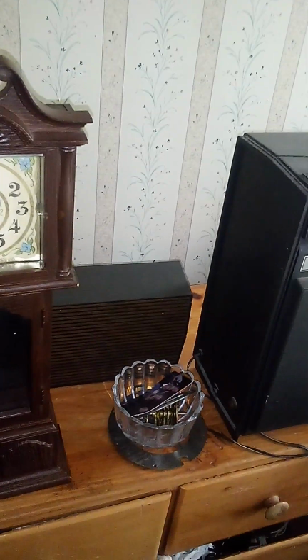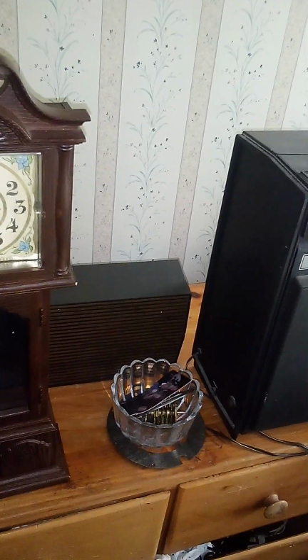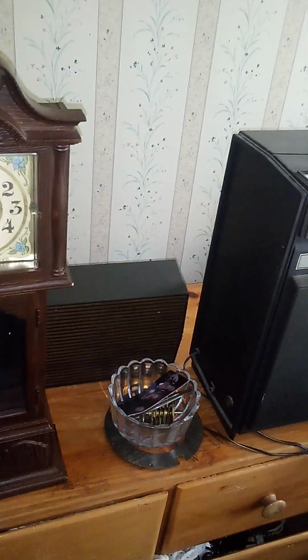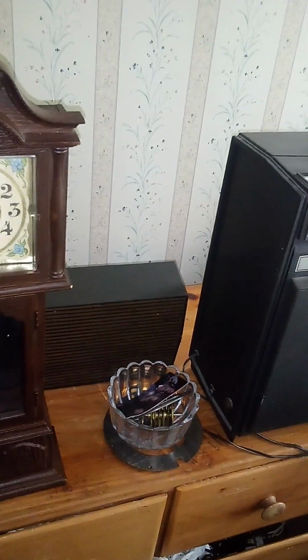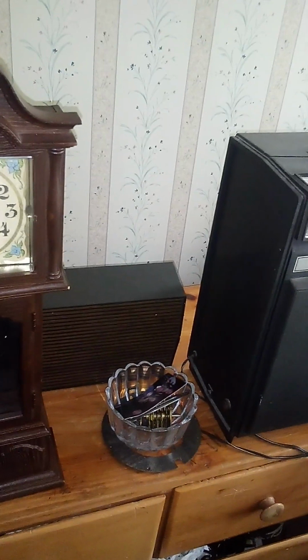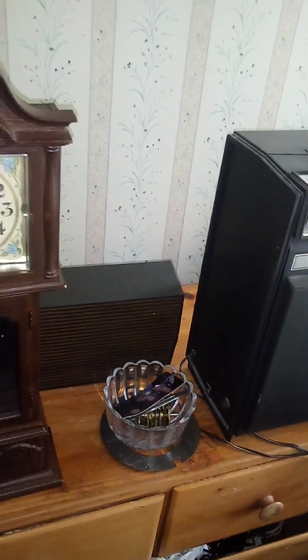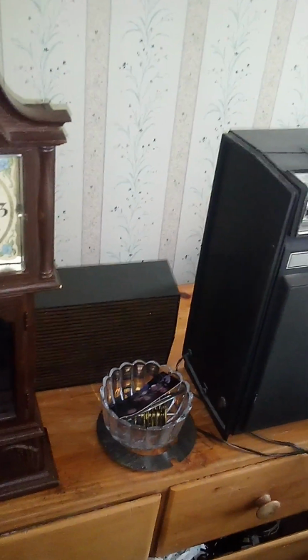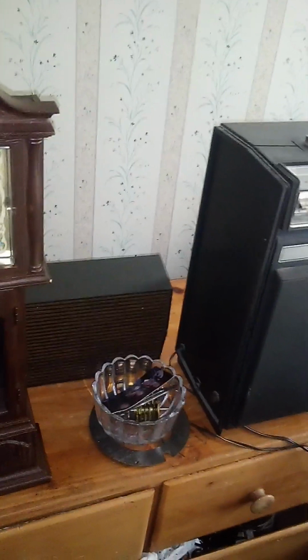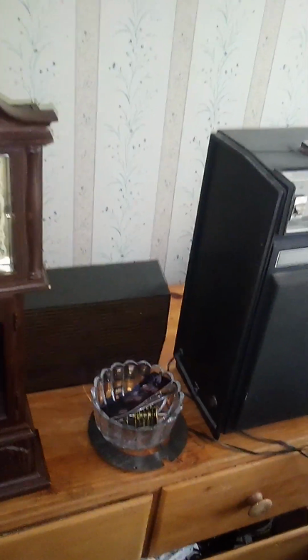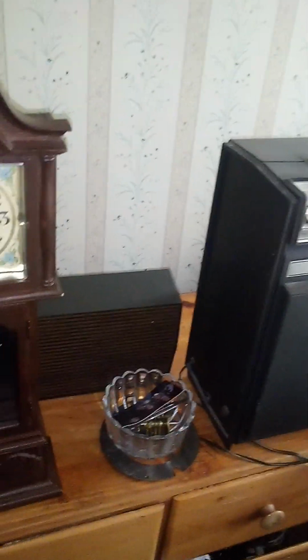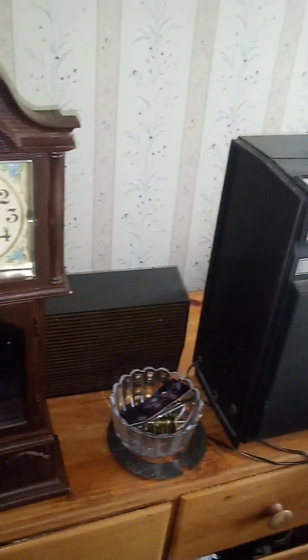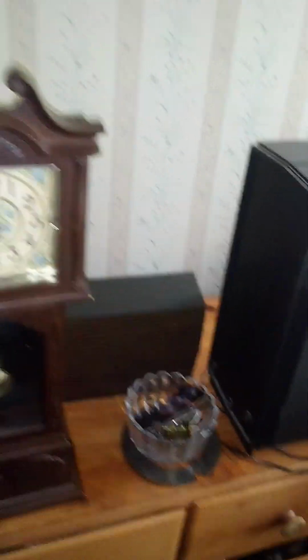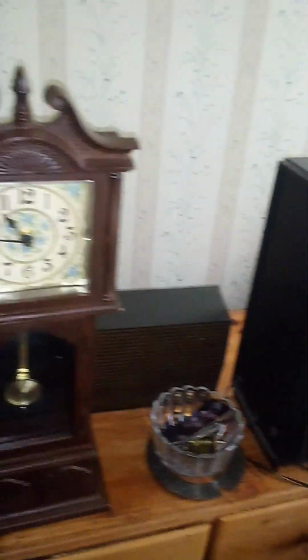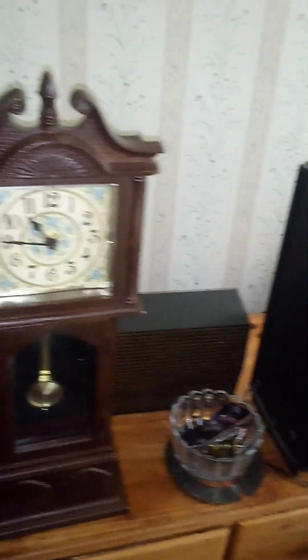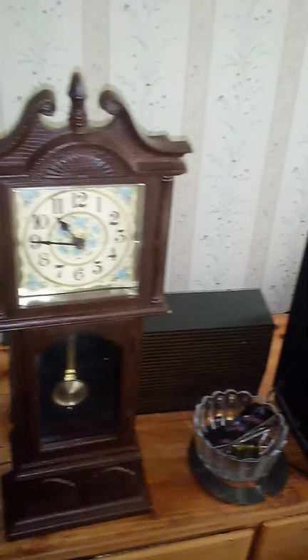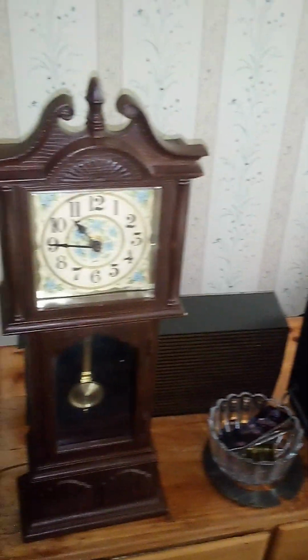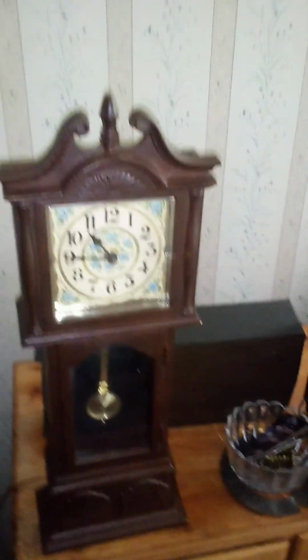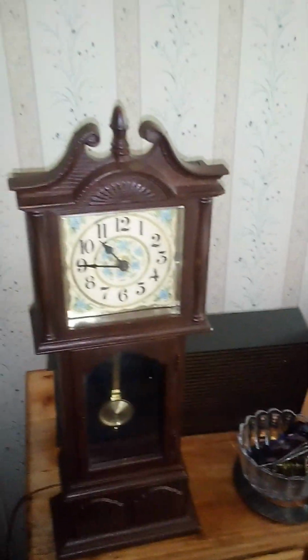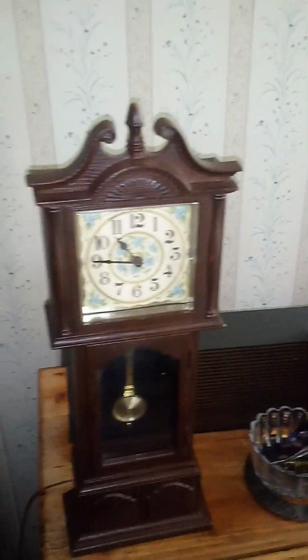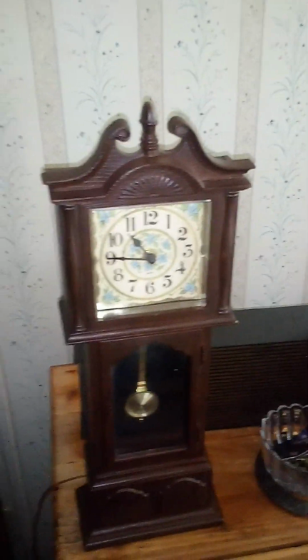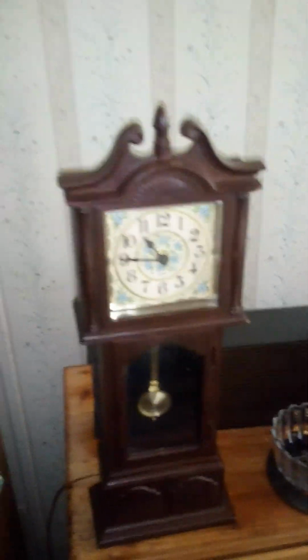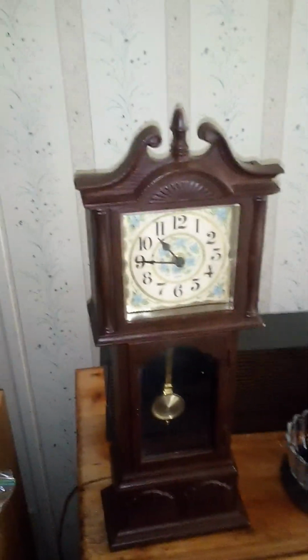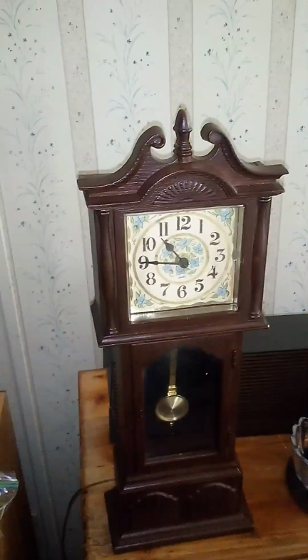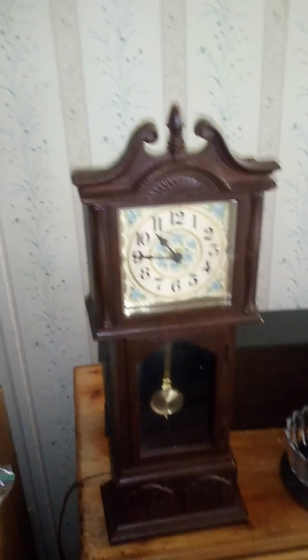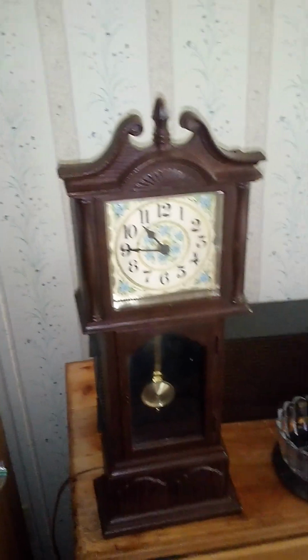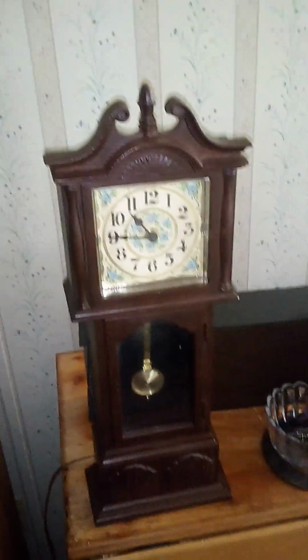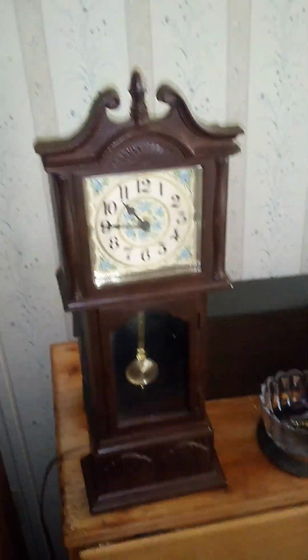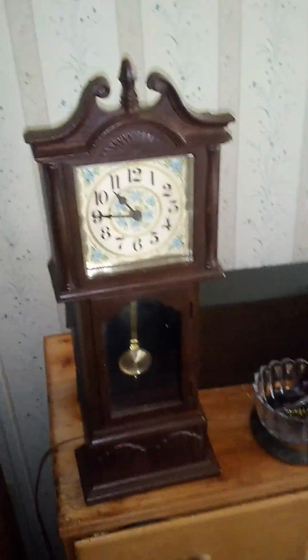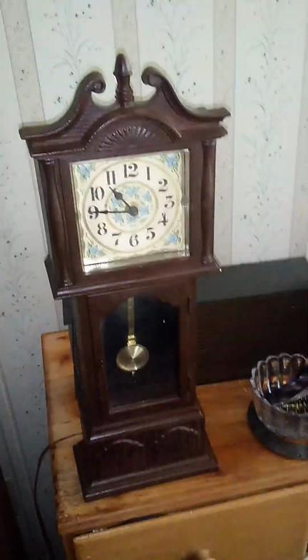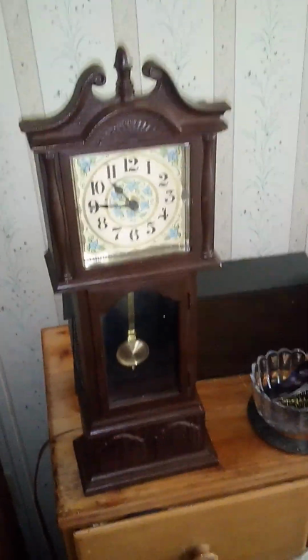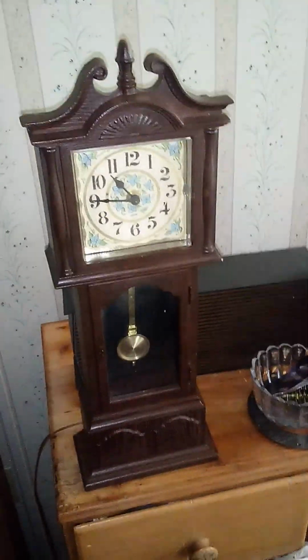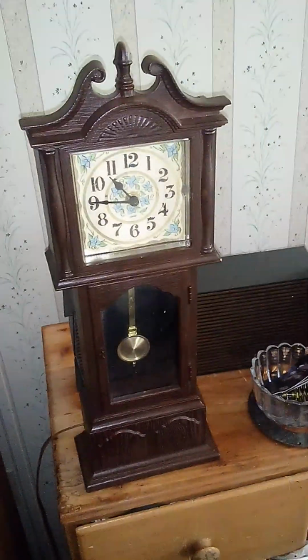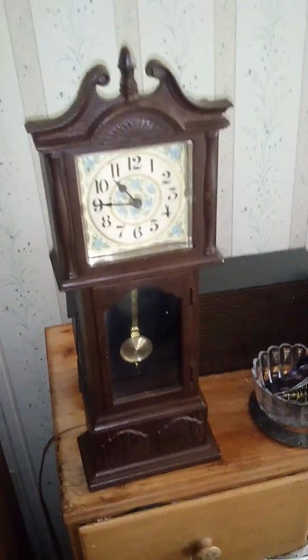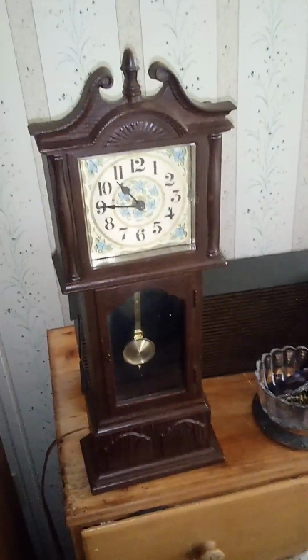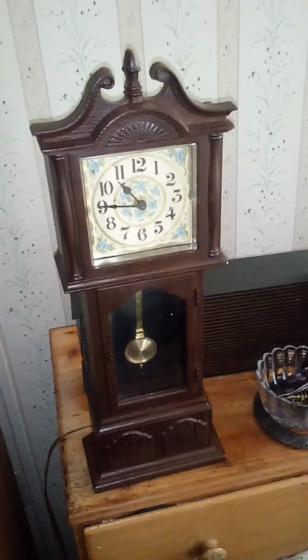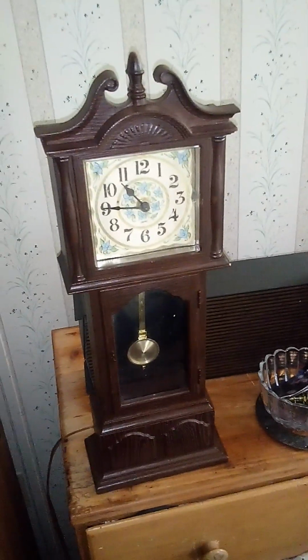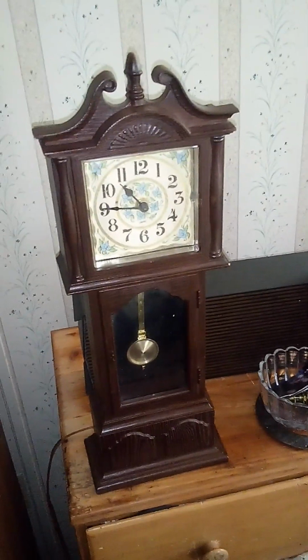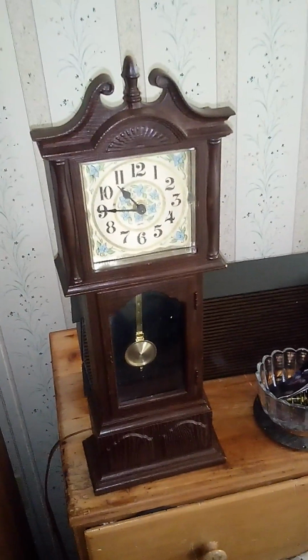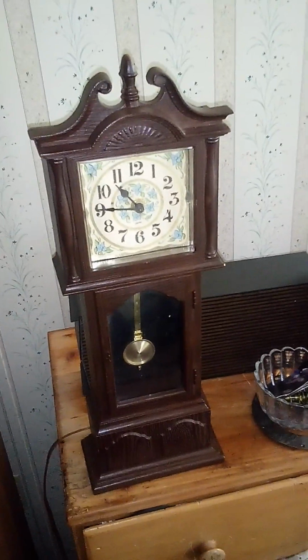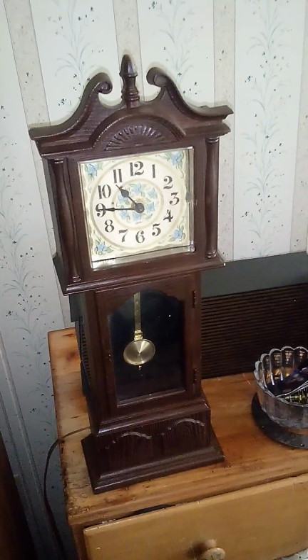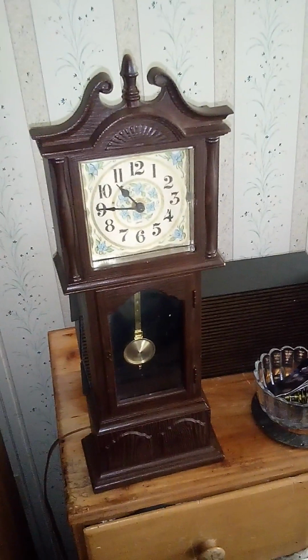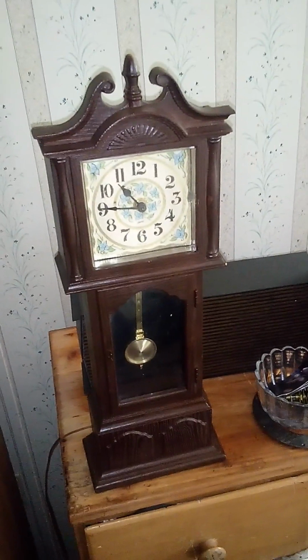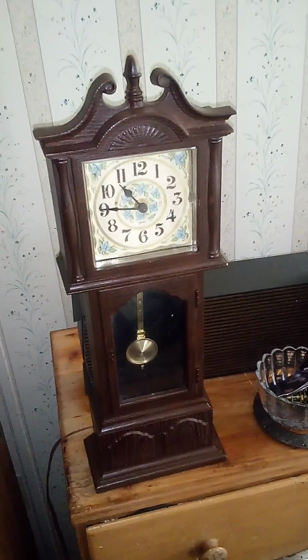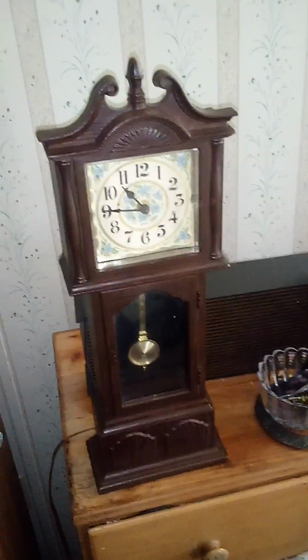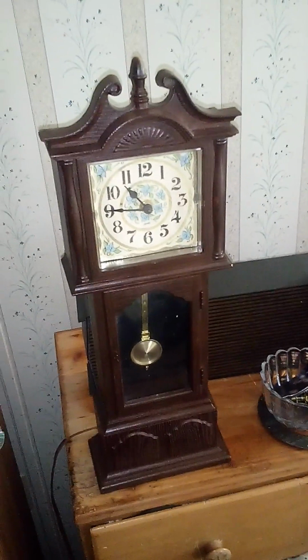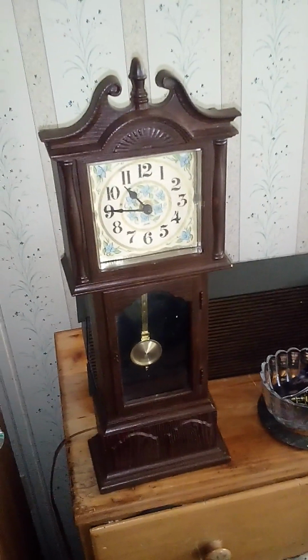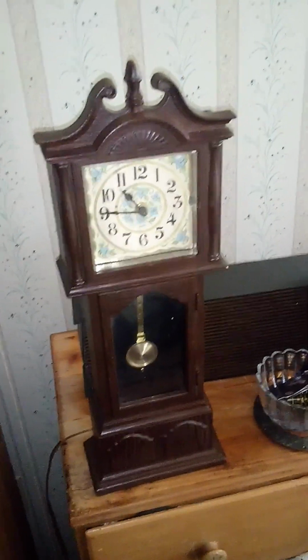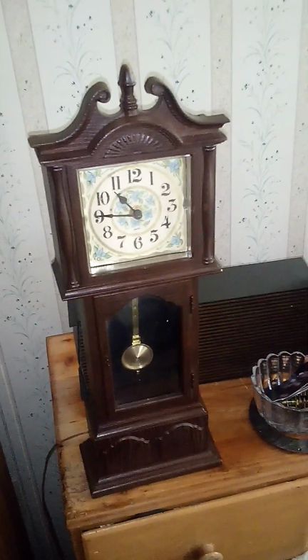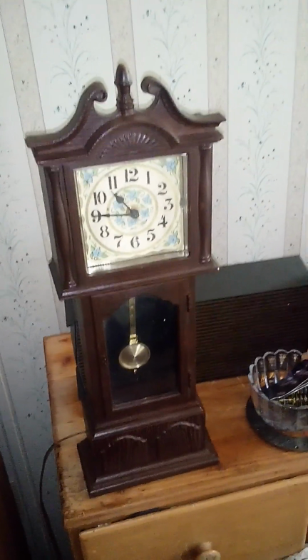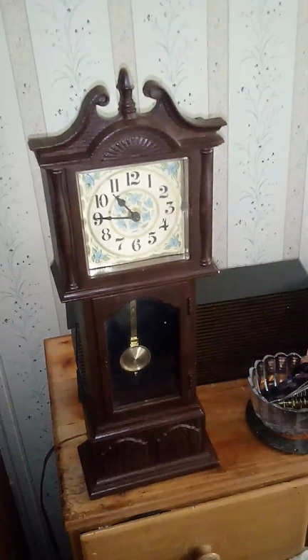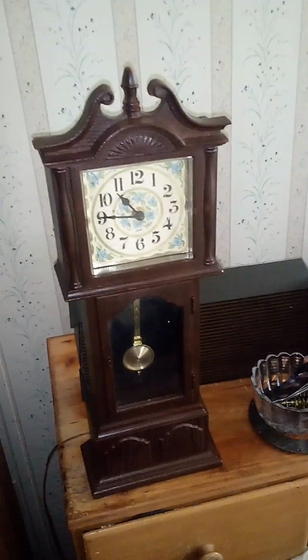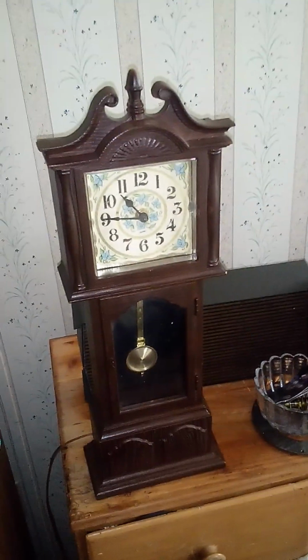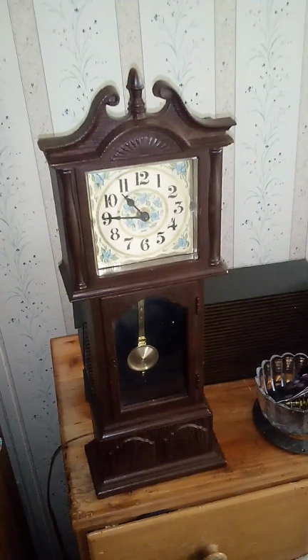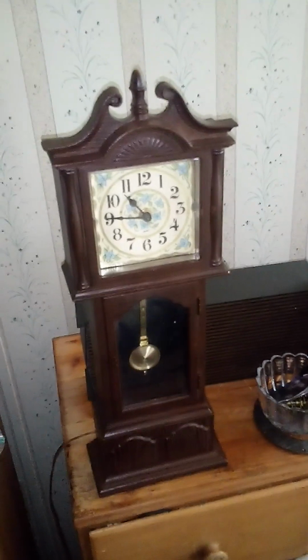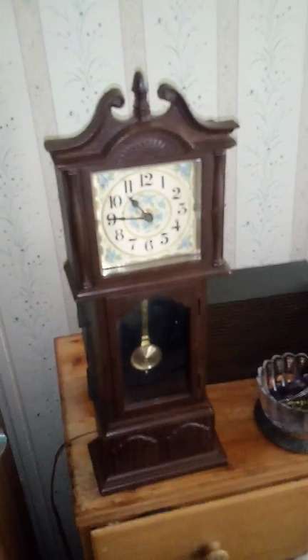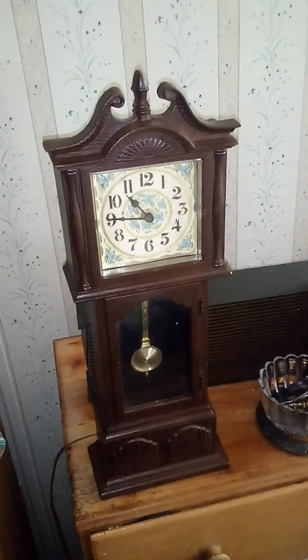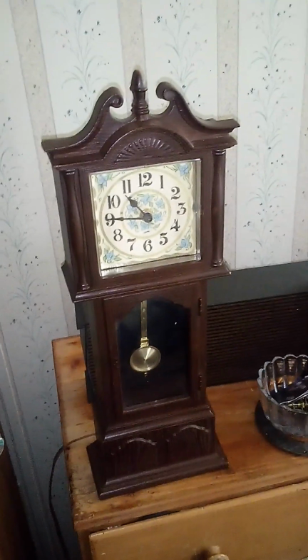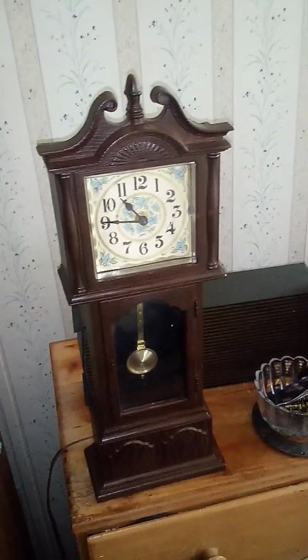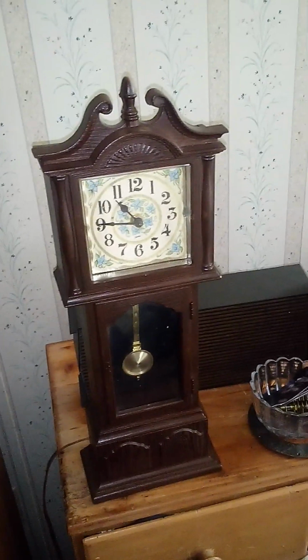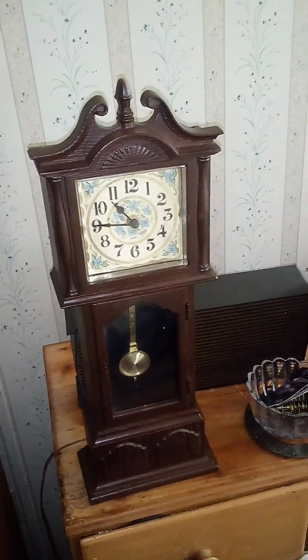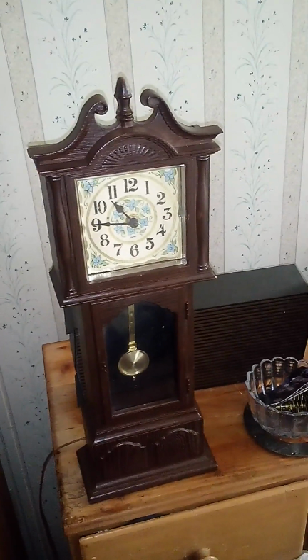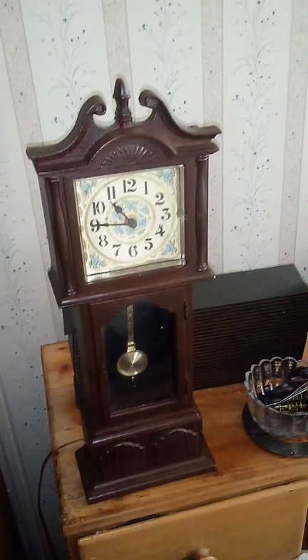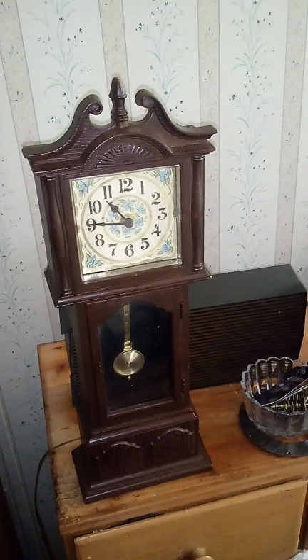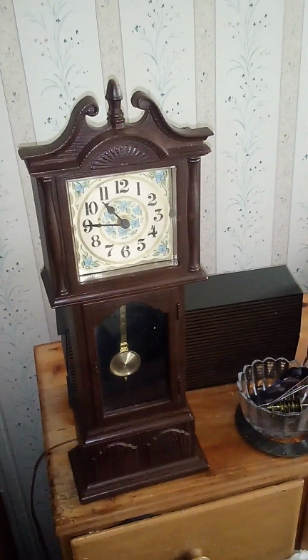That's two clocks, so I'll leave it at two. I hope you enjoyed this — thank you very much for watching, bye bye.